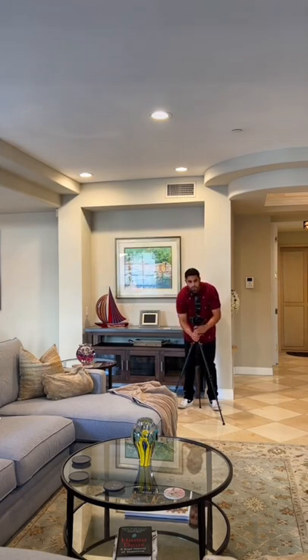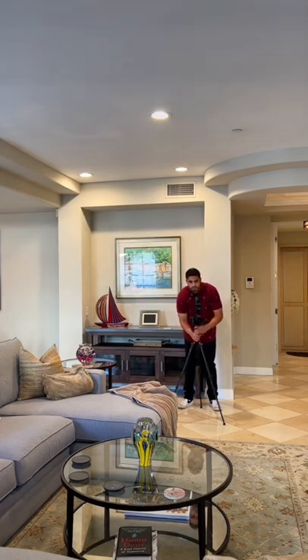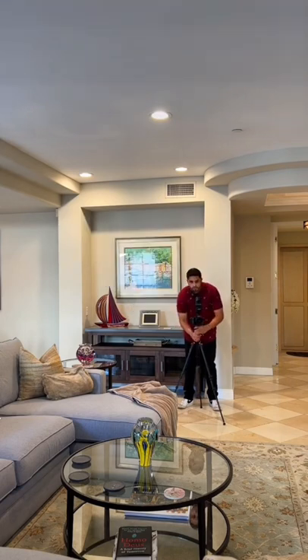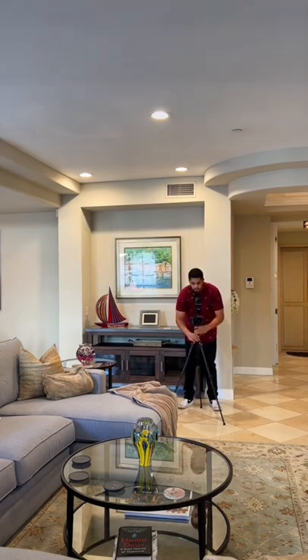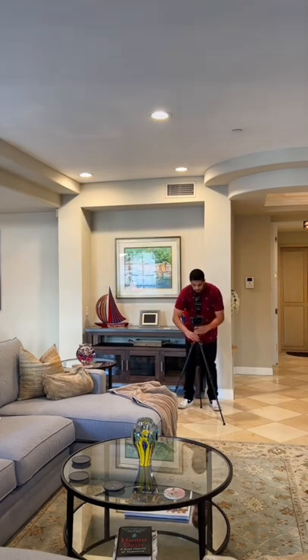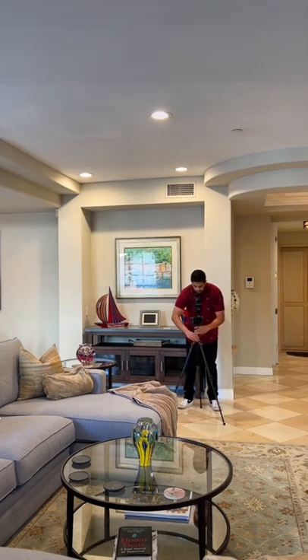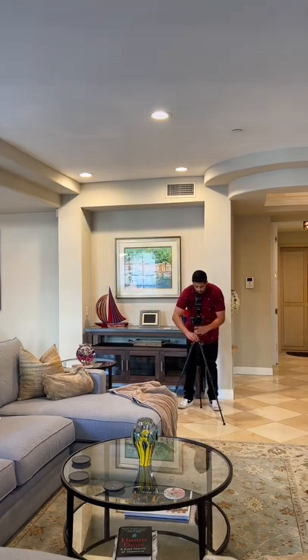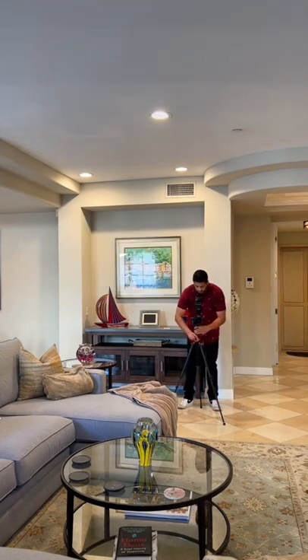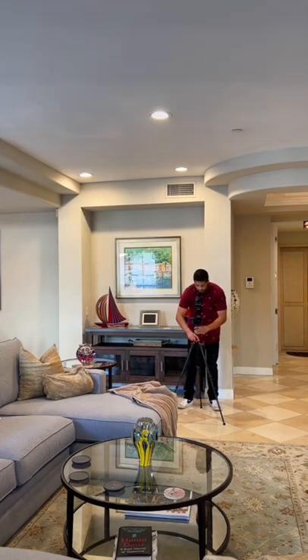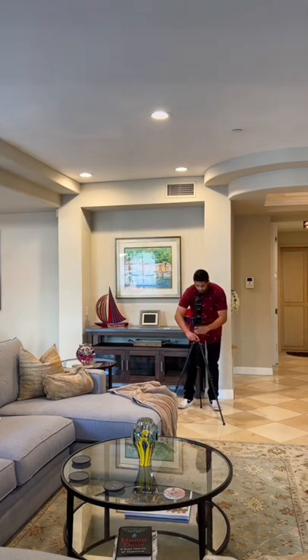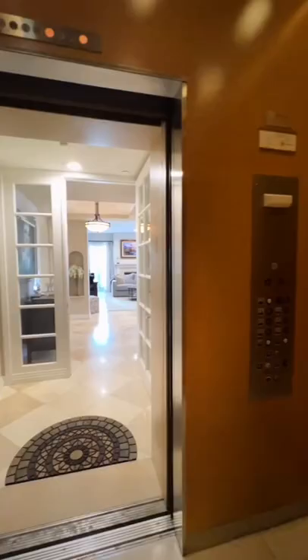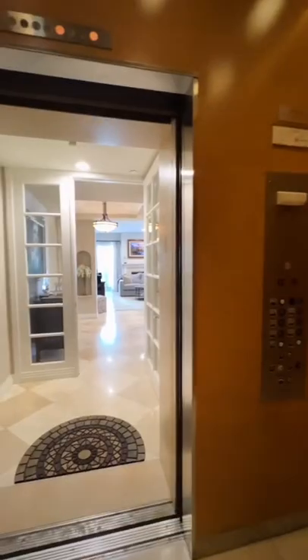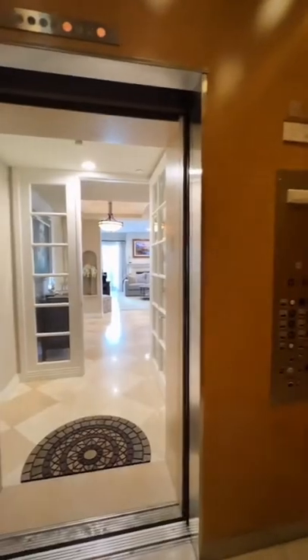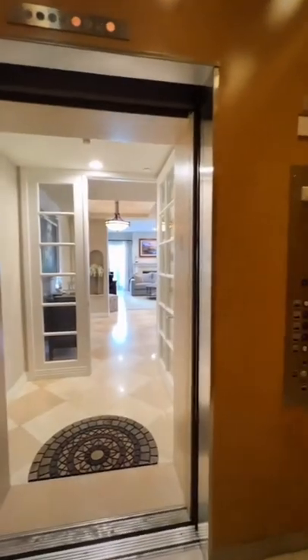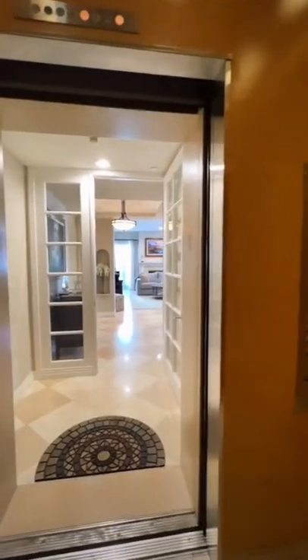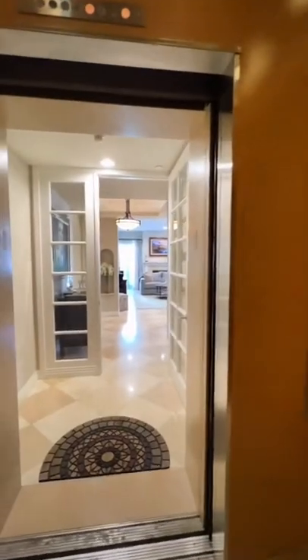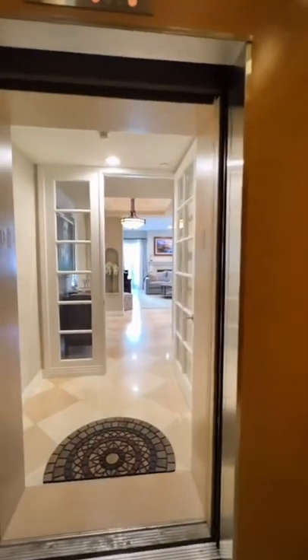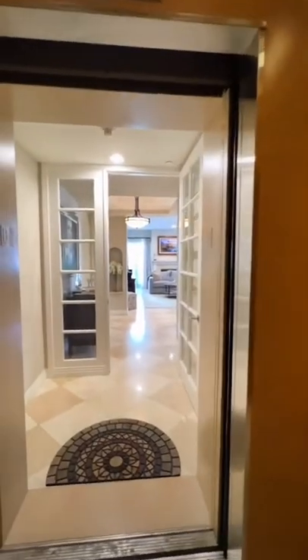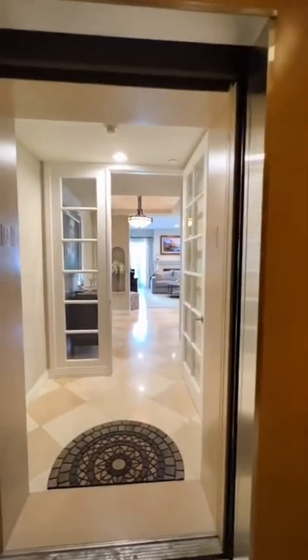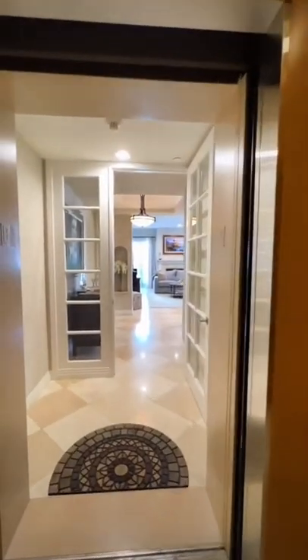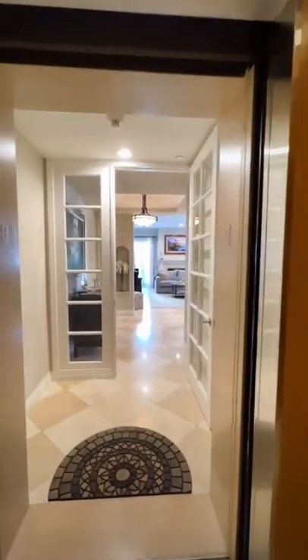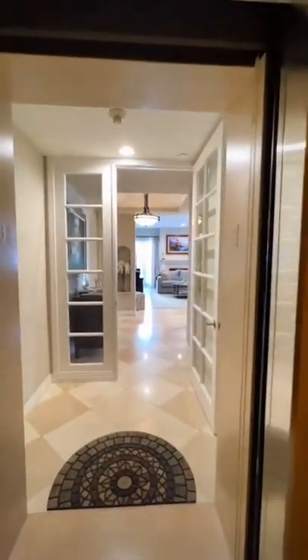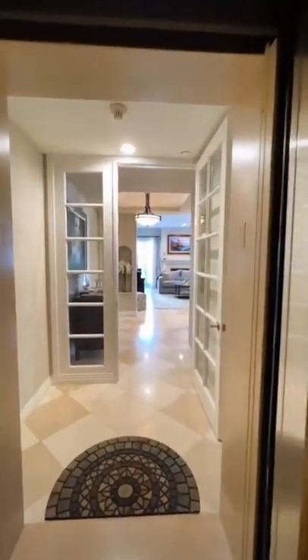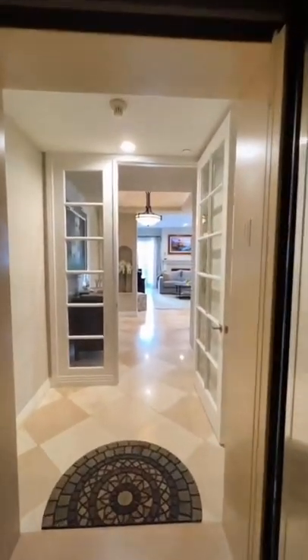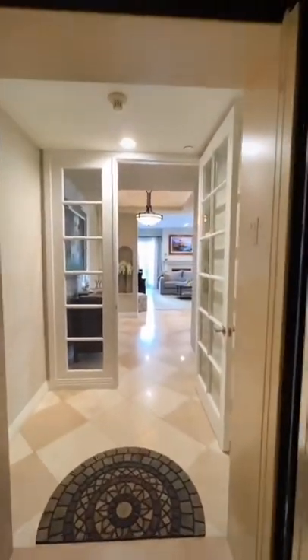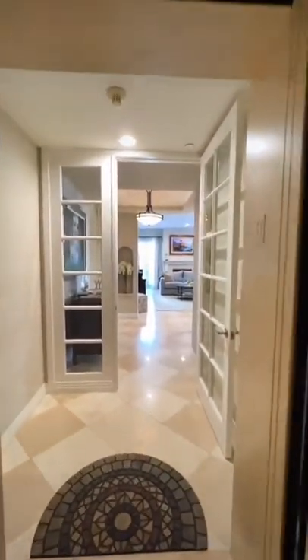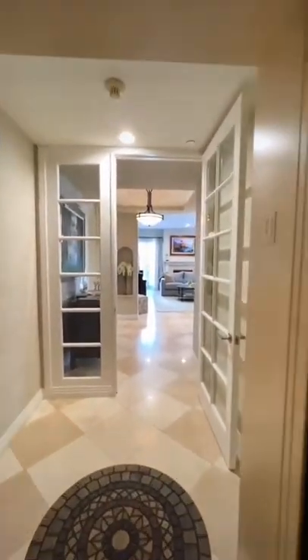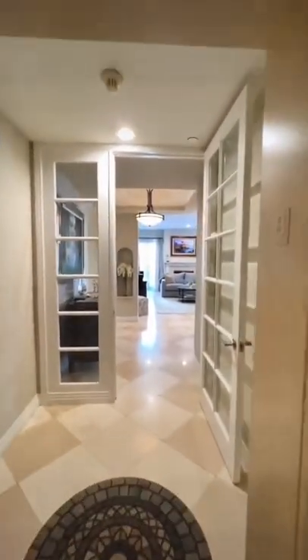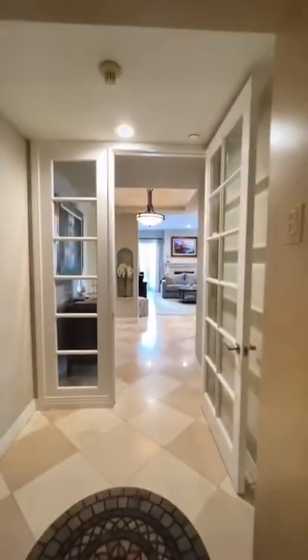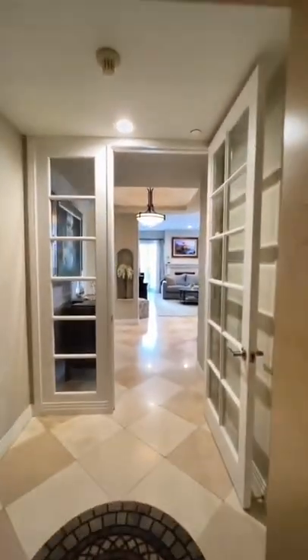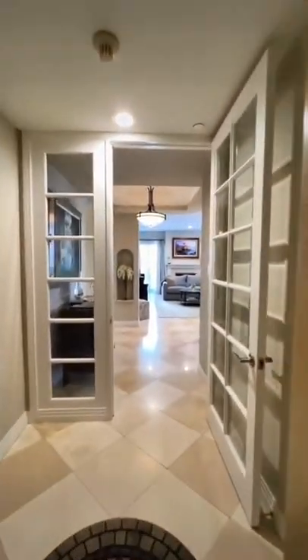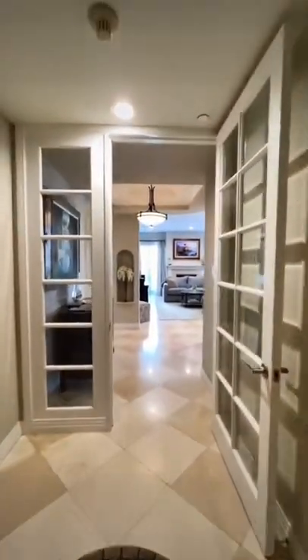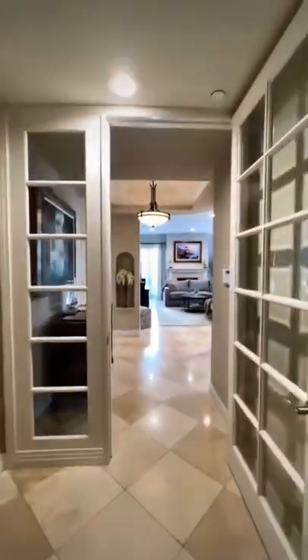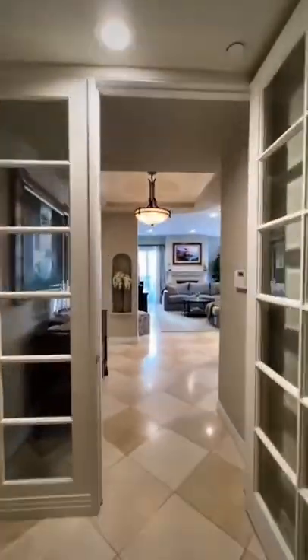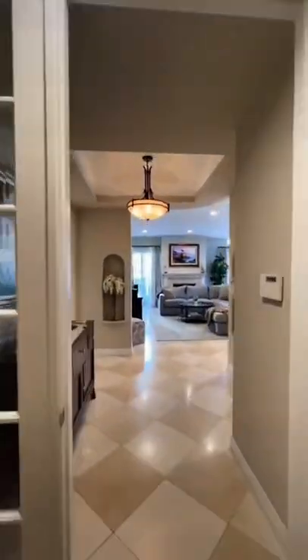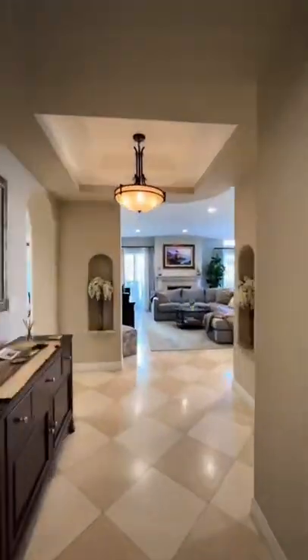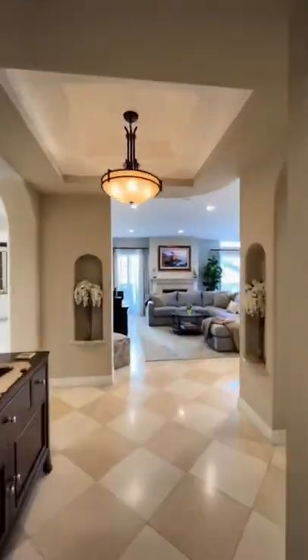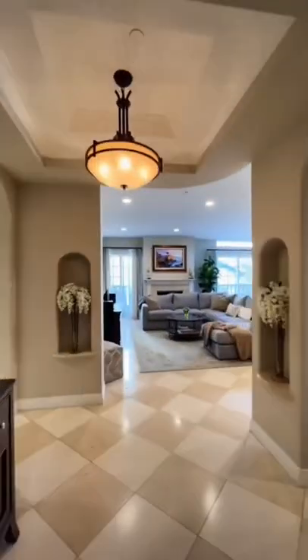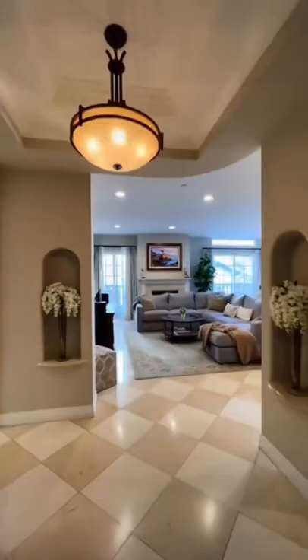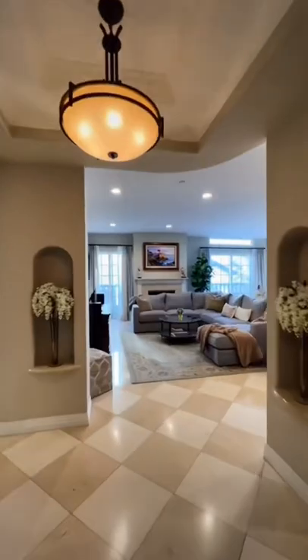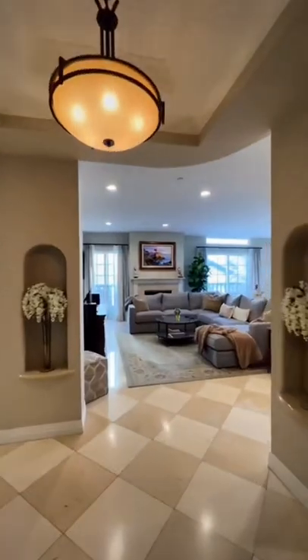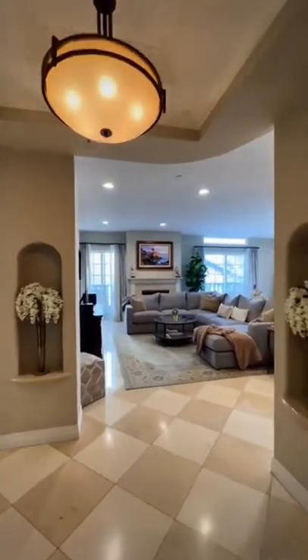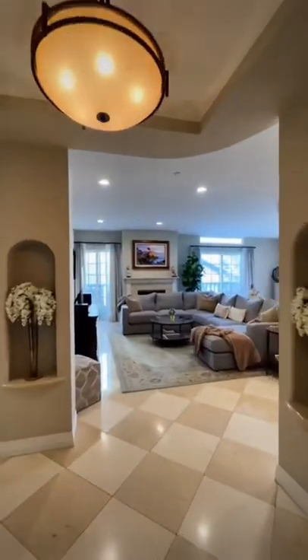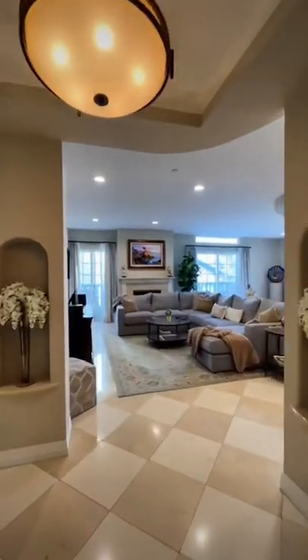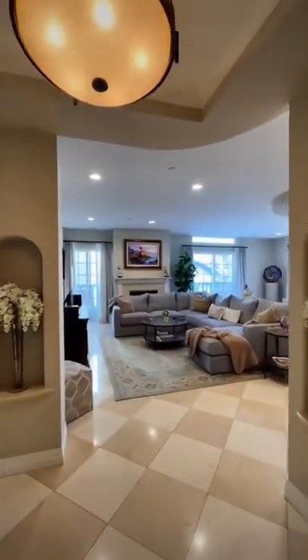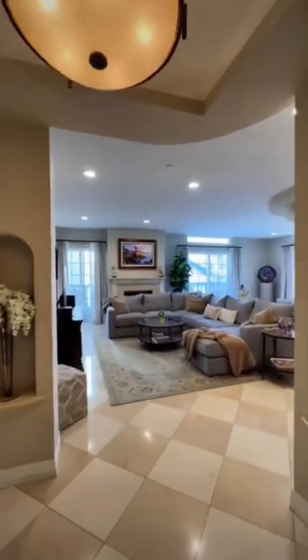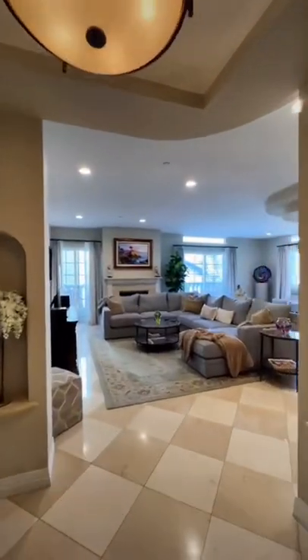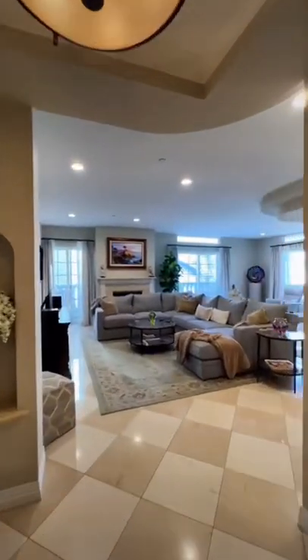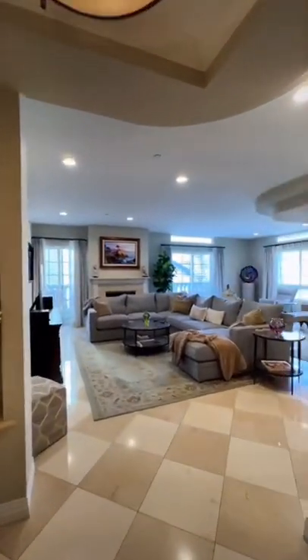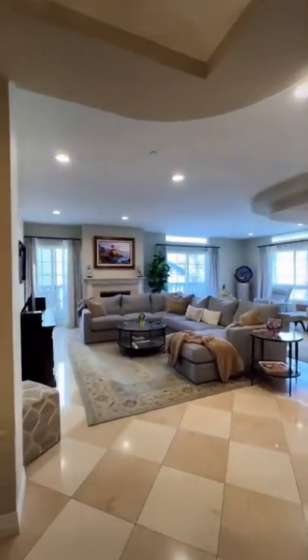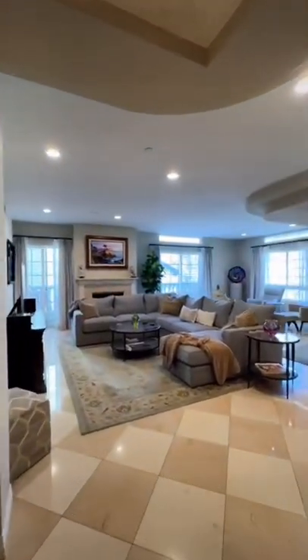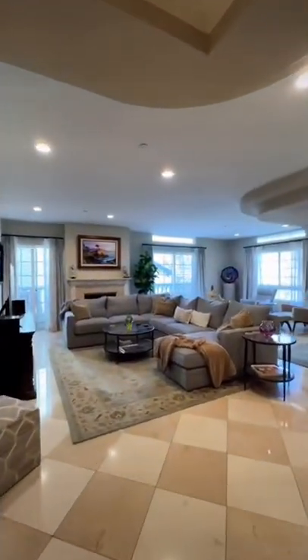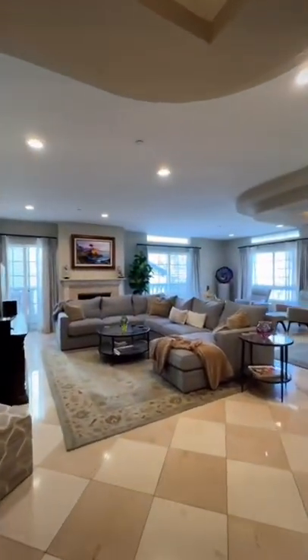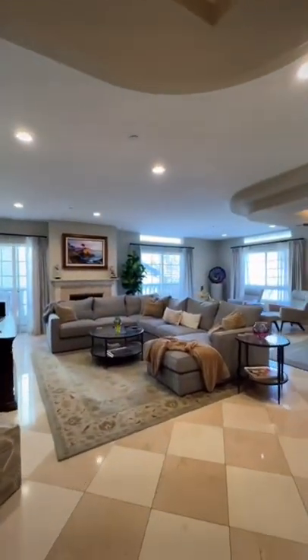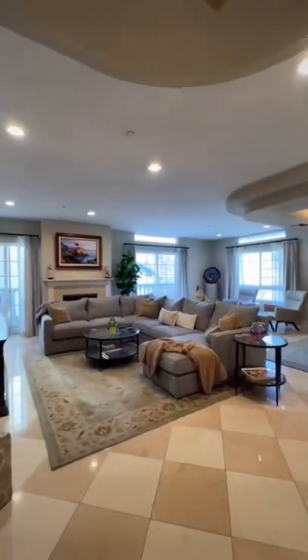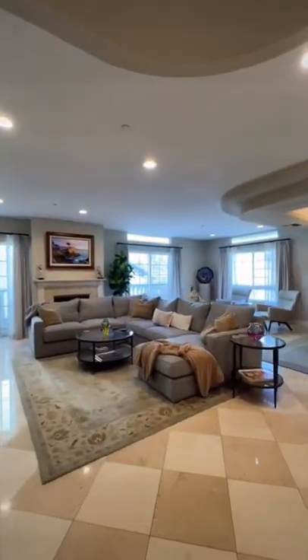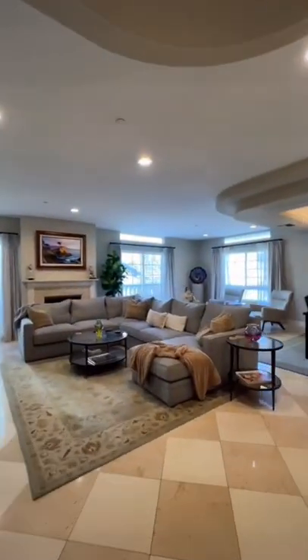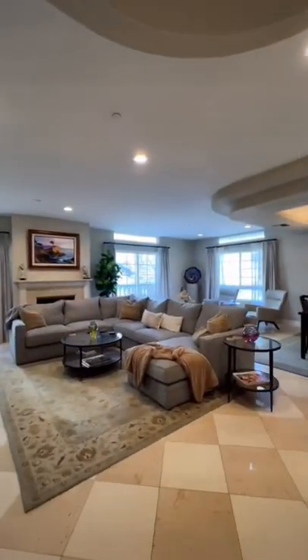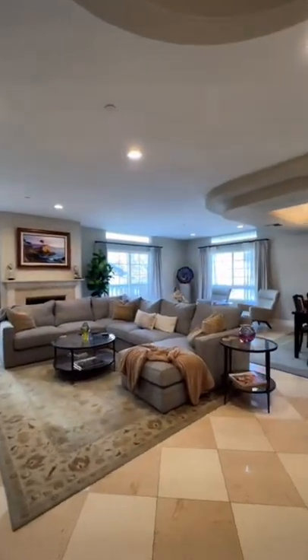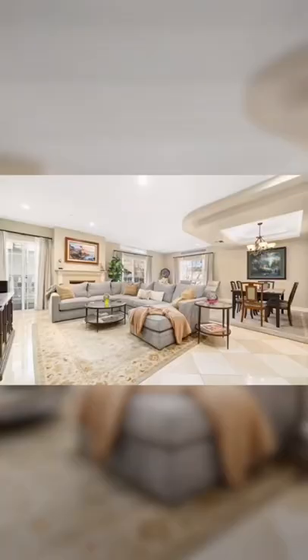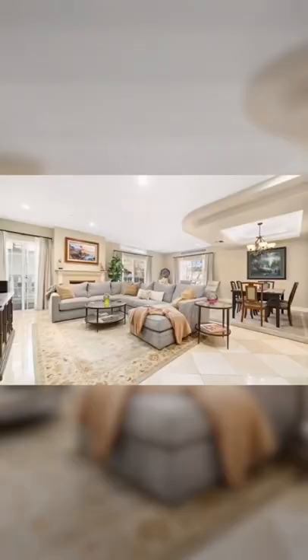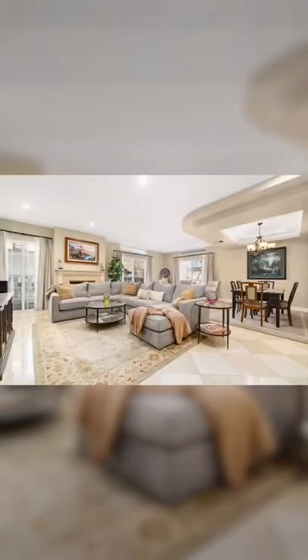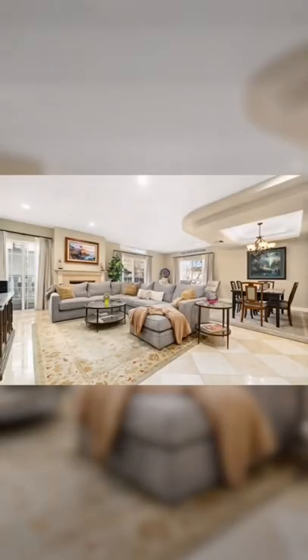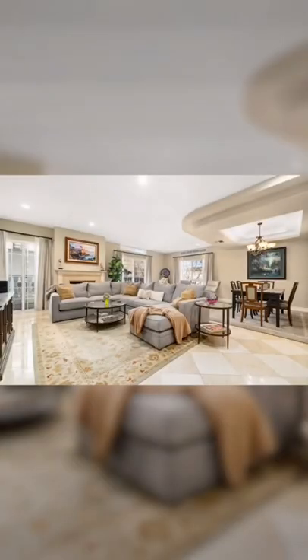So first things first, what I loved about this condo is that you can enter it straight from the elevator. Go easy on me, East Coast people — we don't really have this in LA.